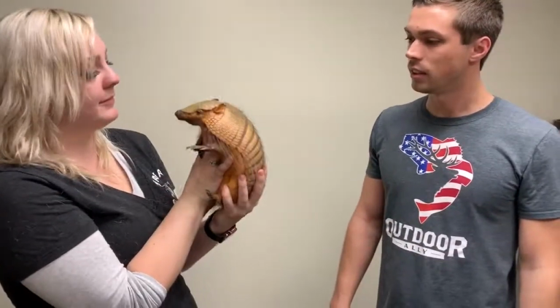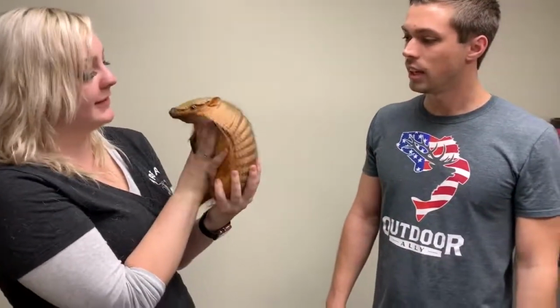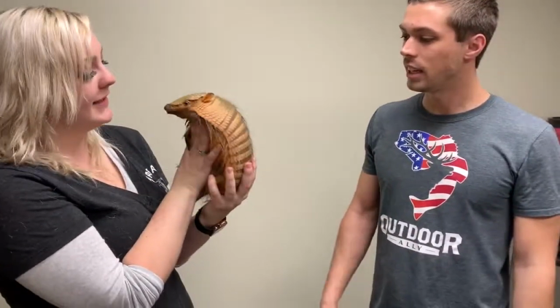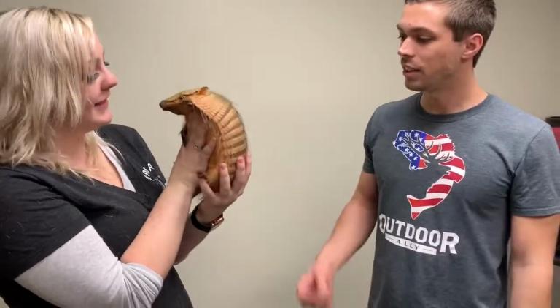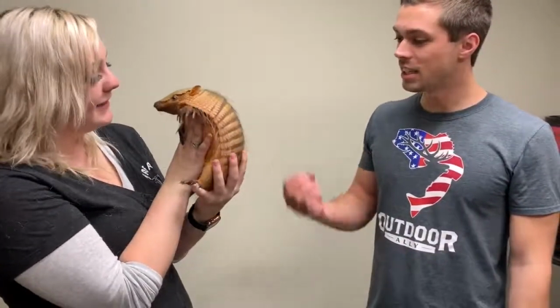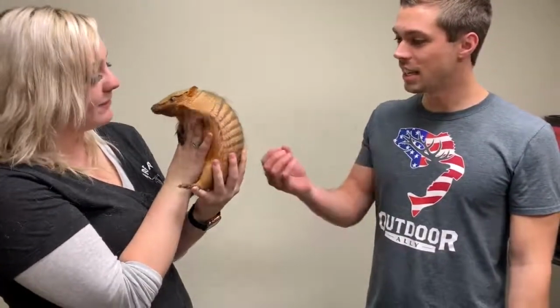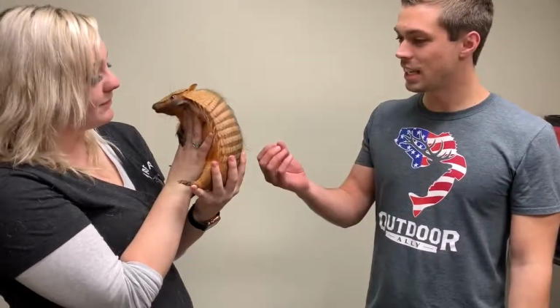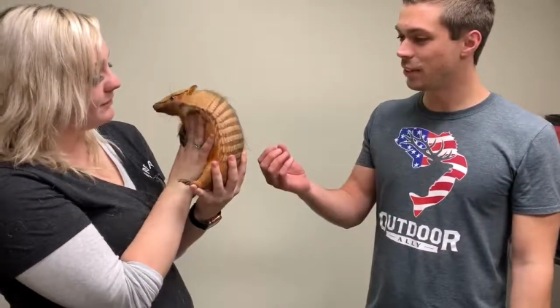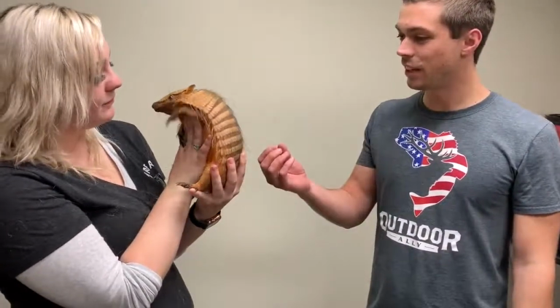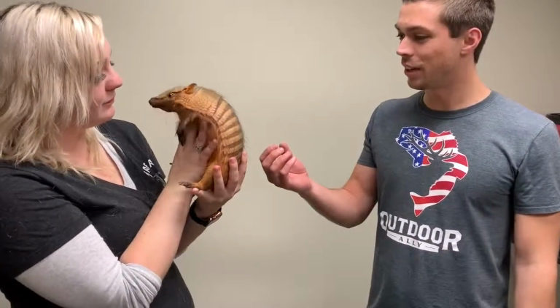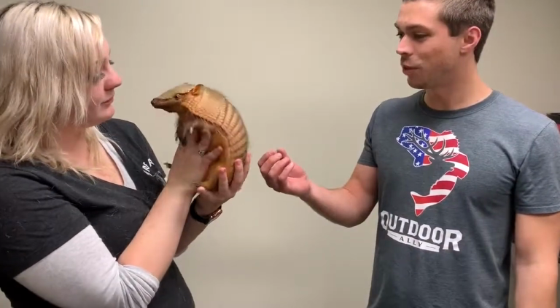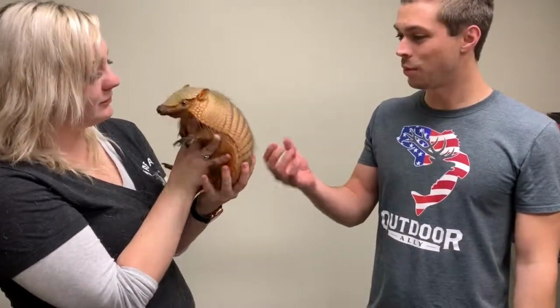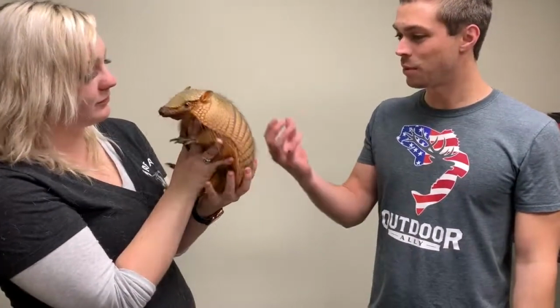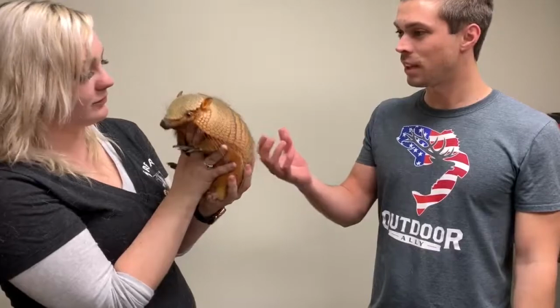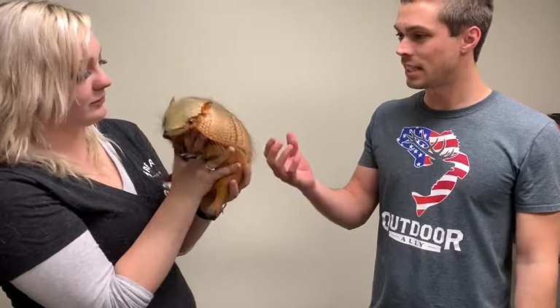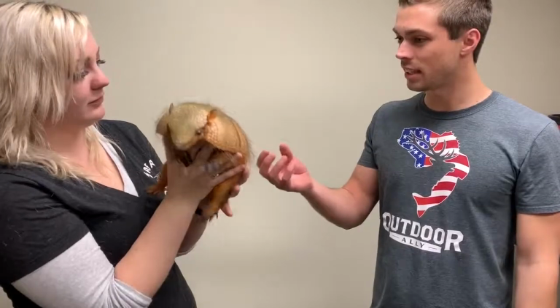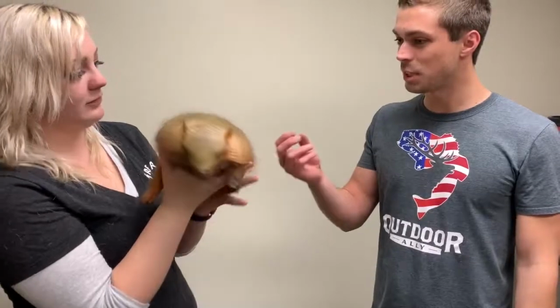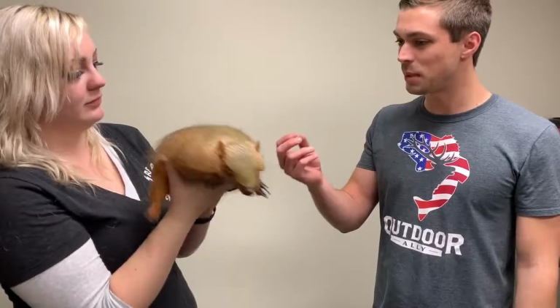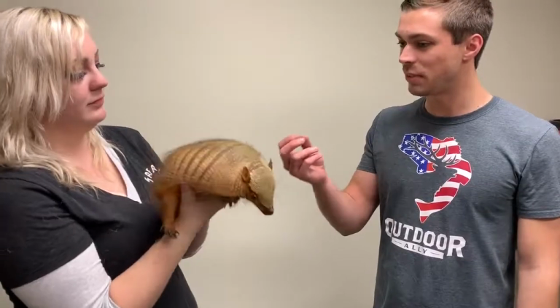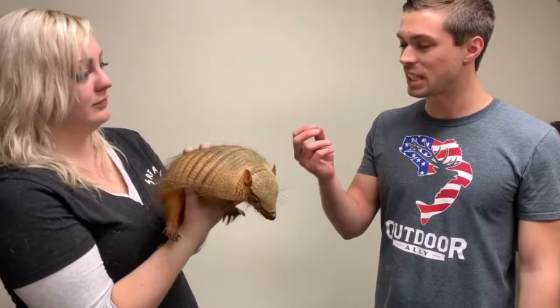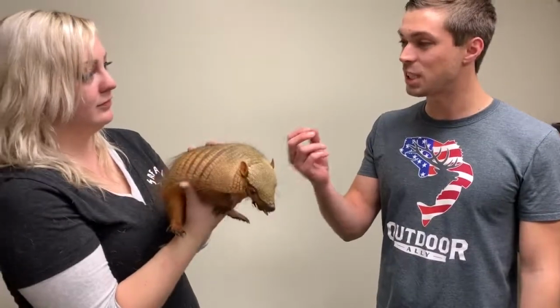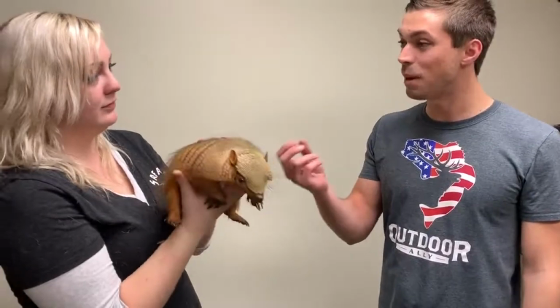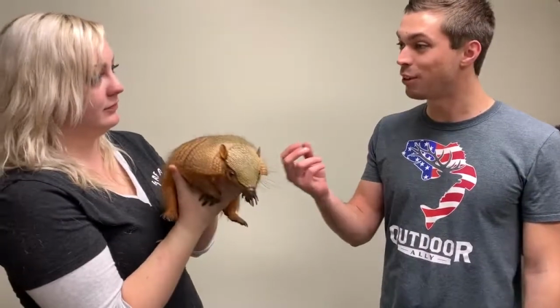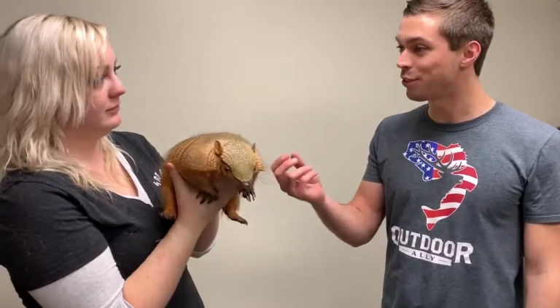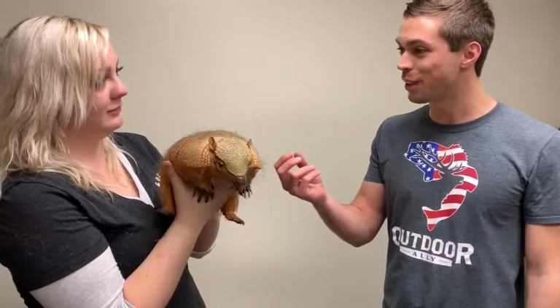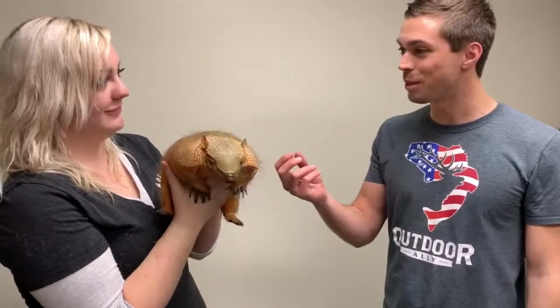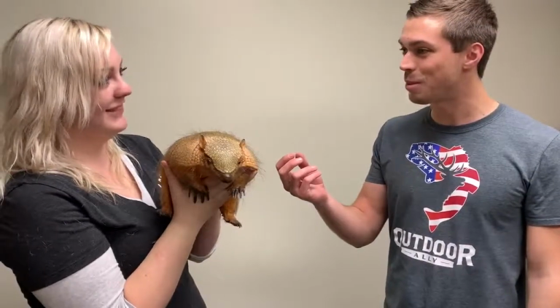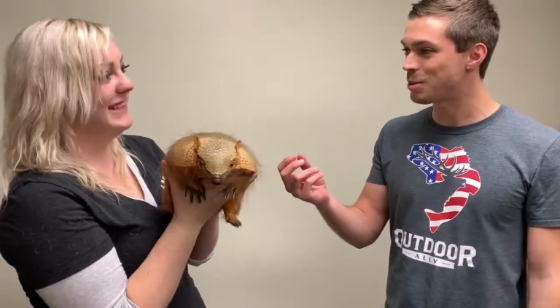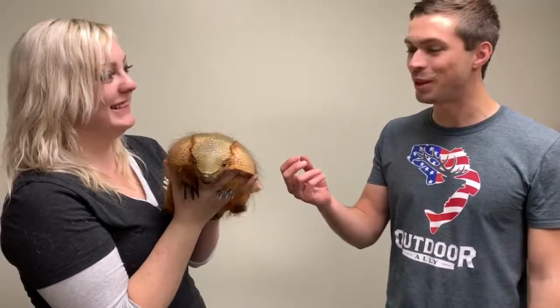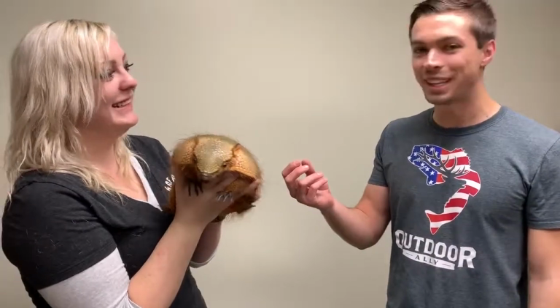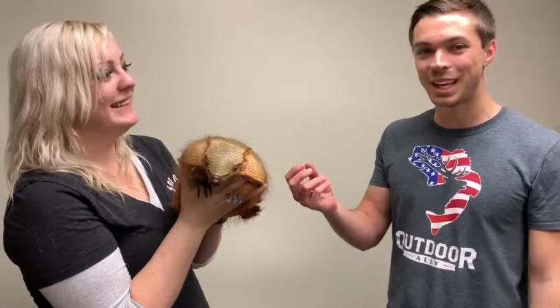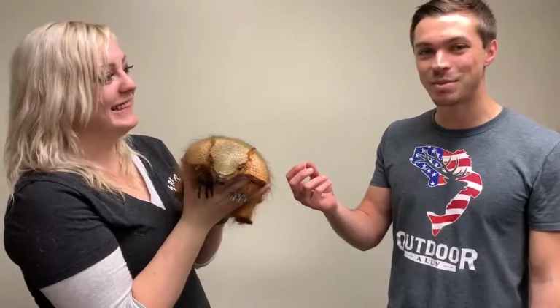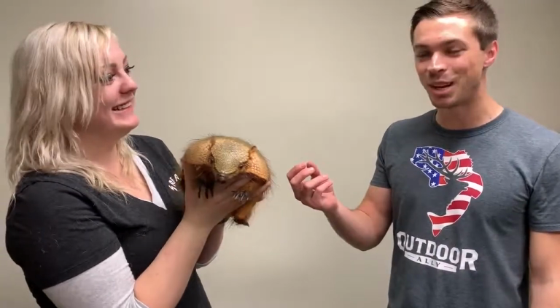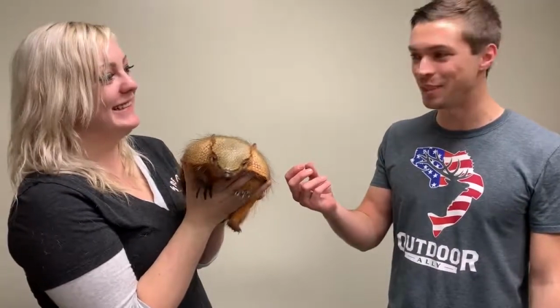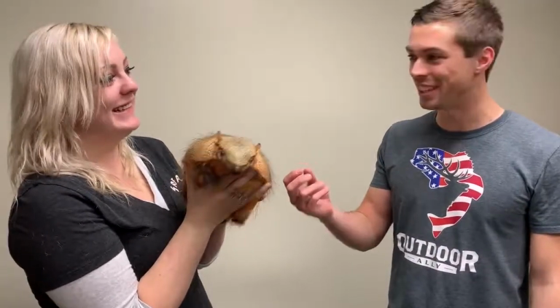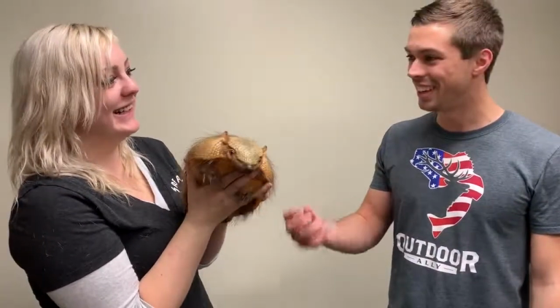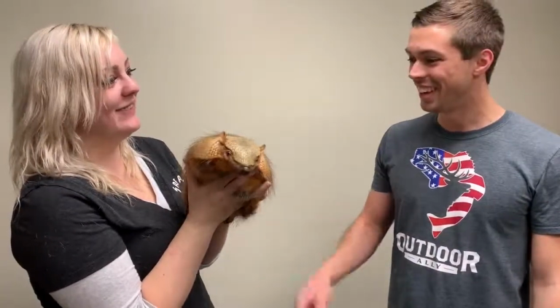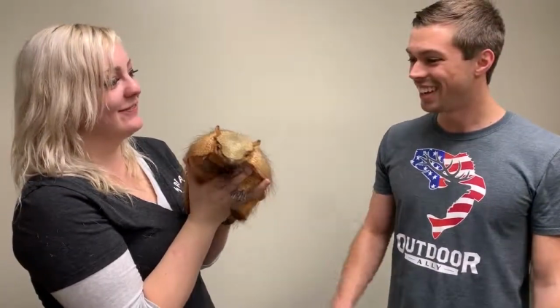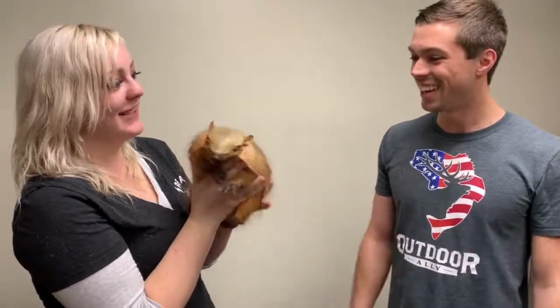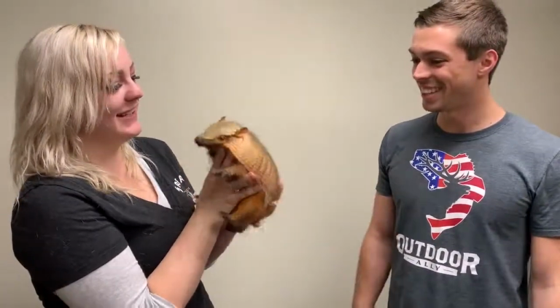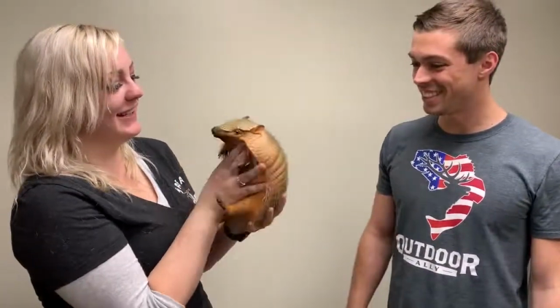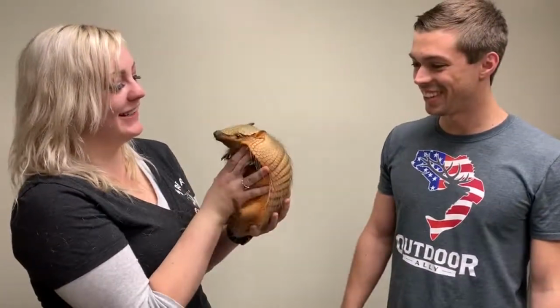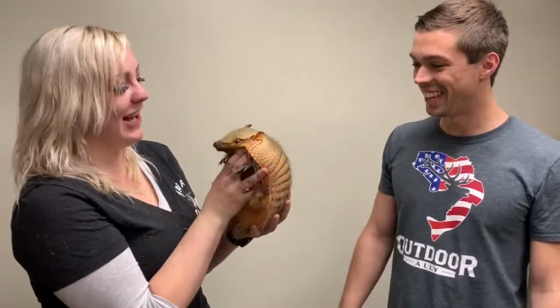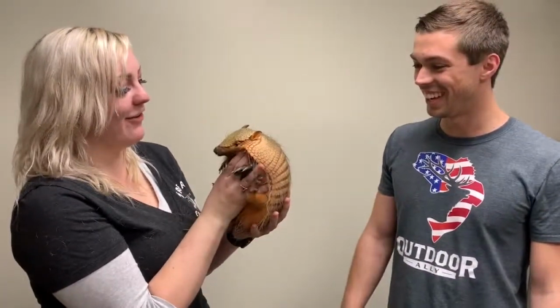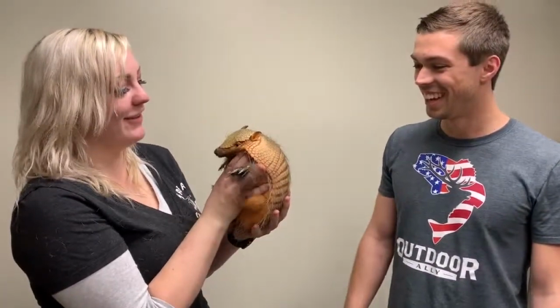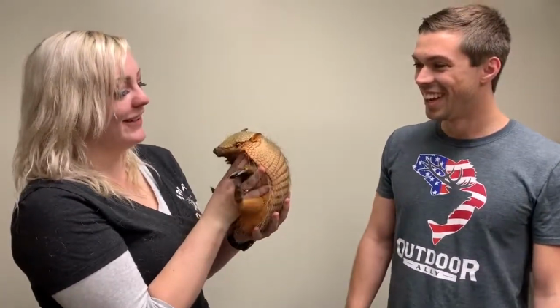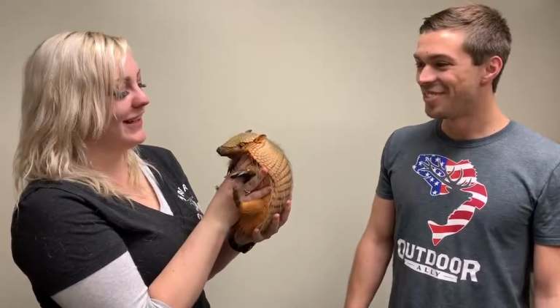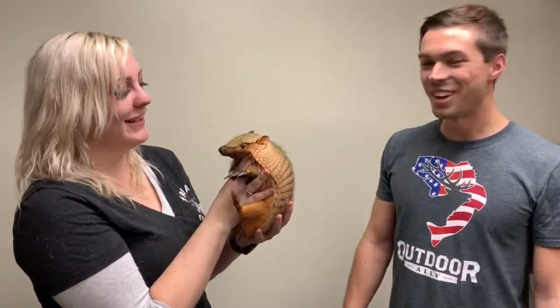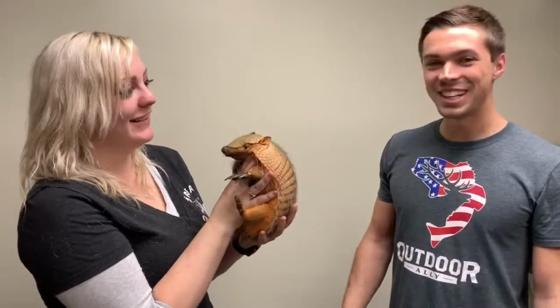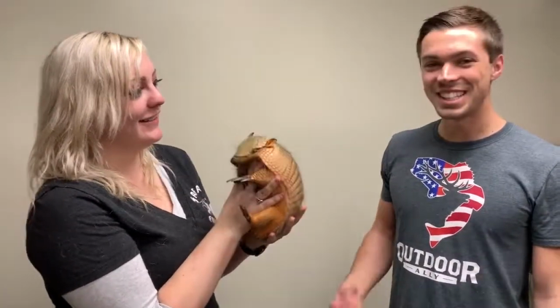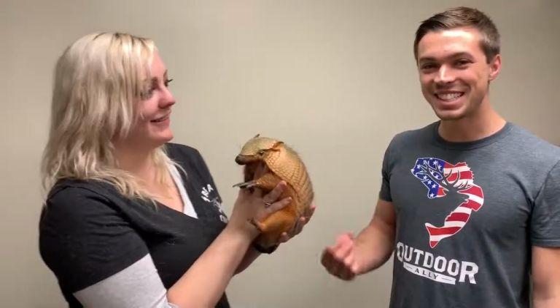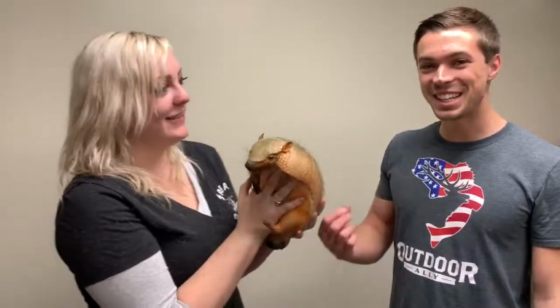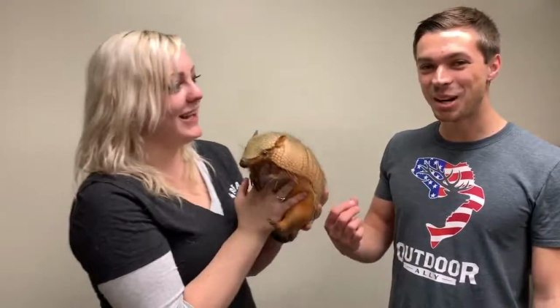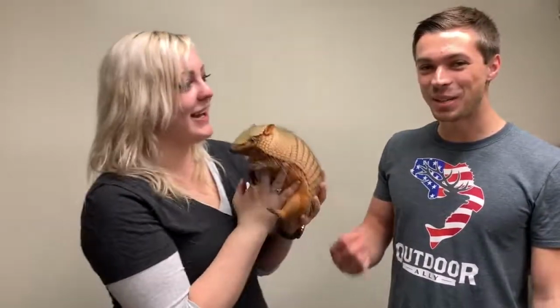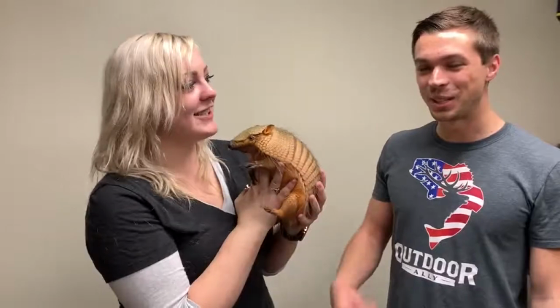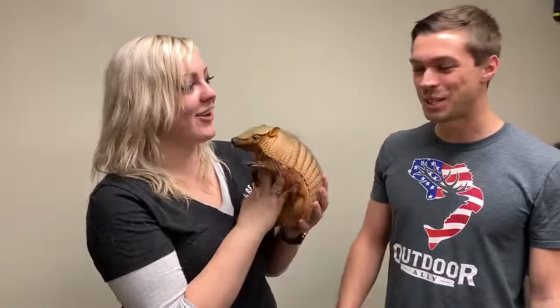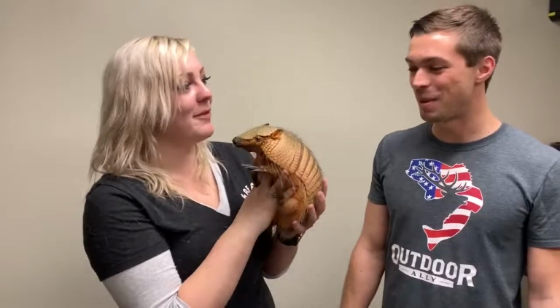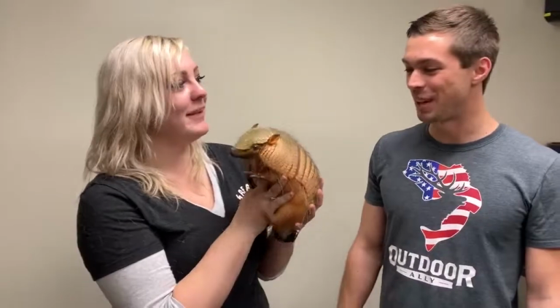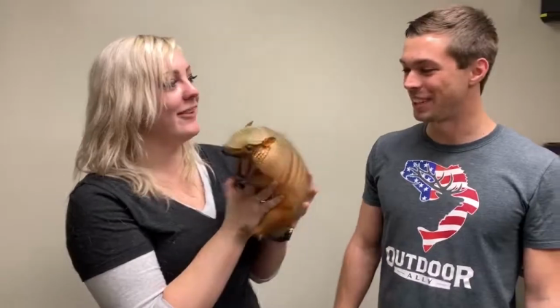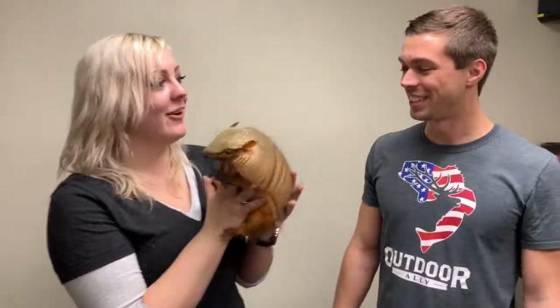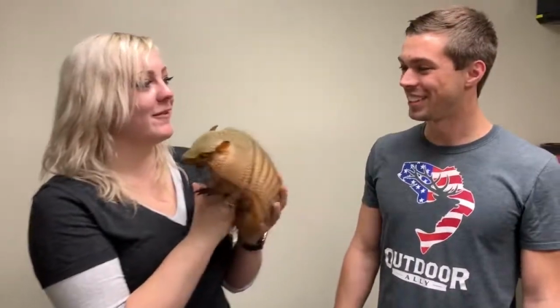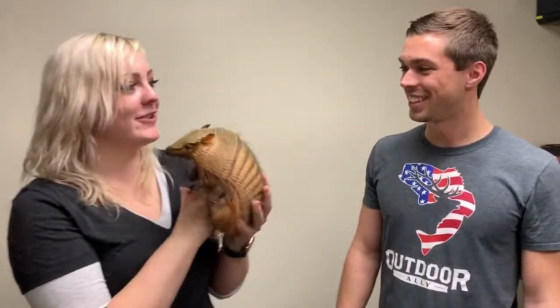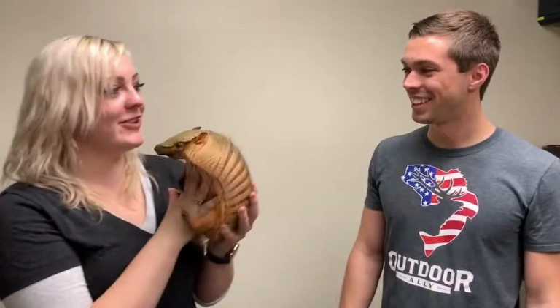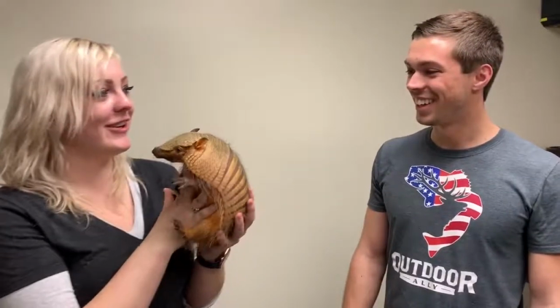These guys have a very distinct smell — that's a specific armadillo smell for sure.